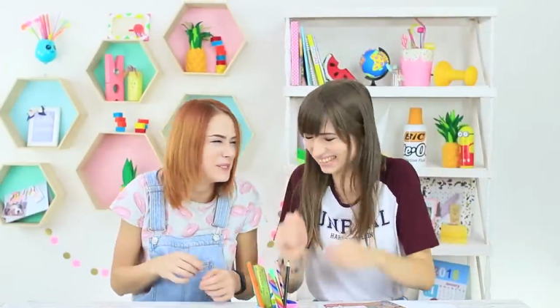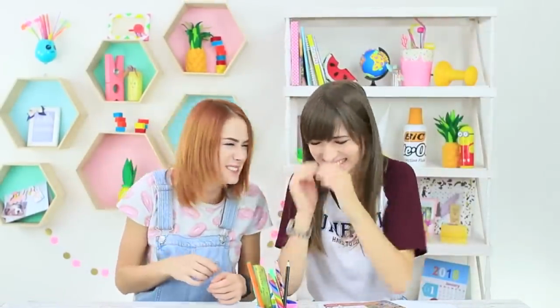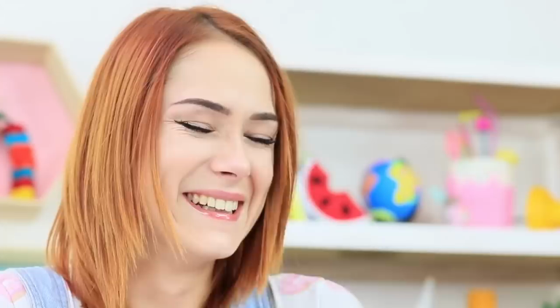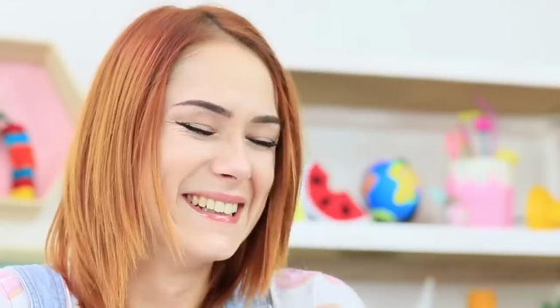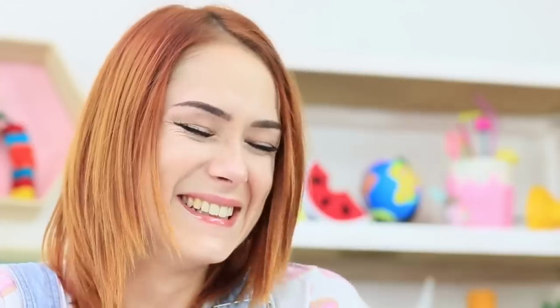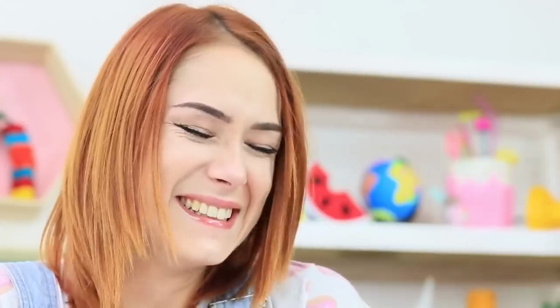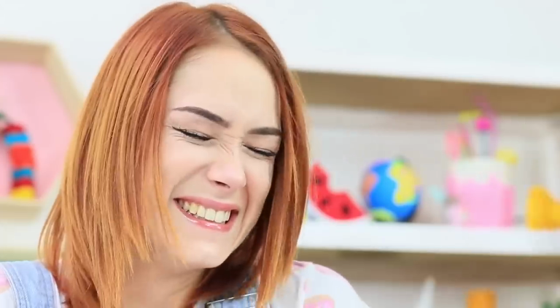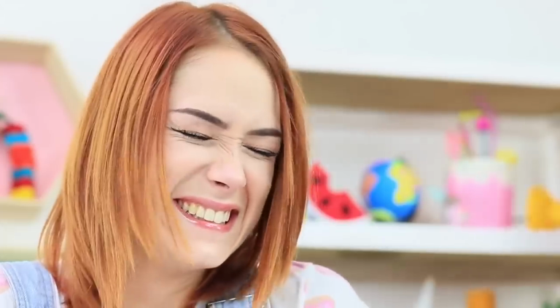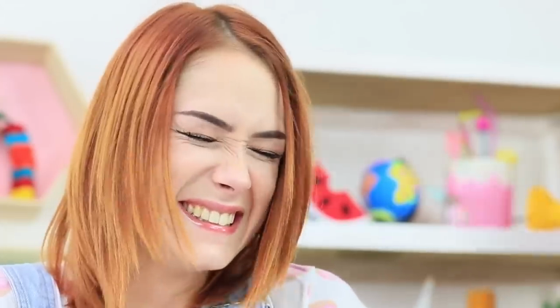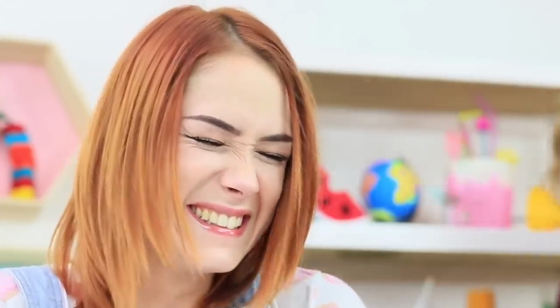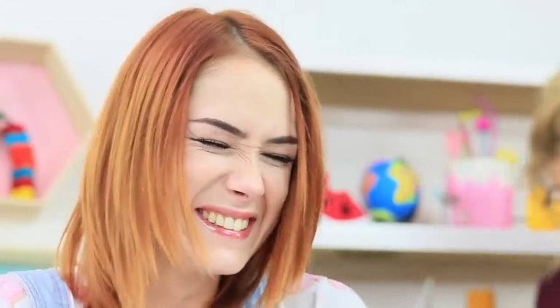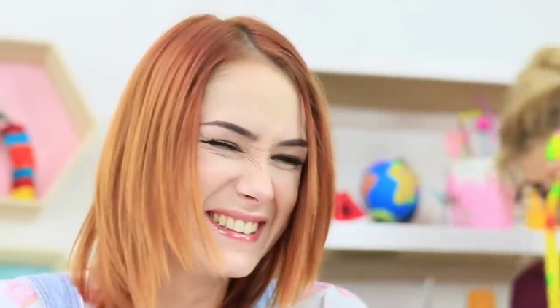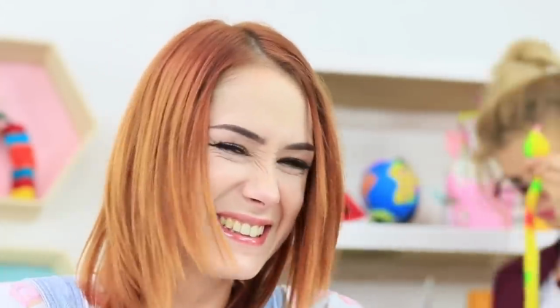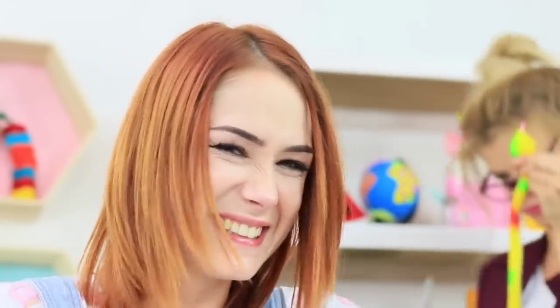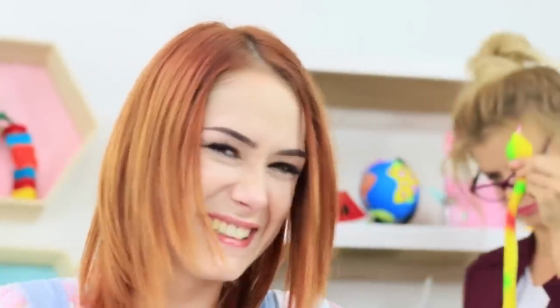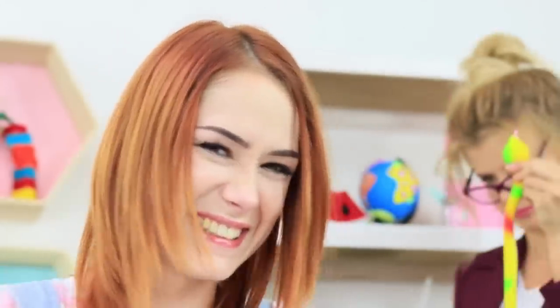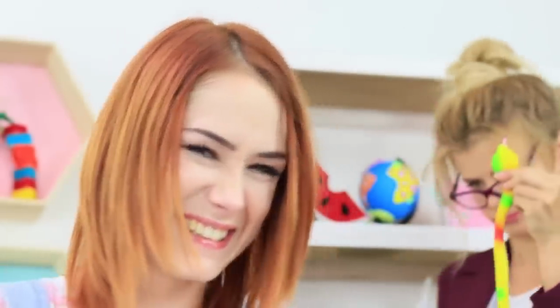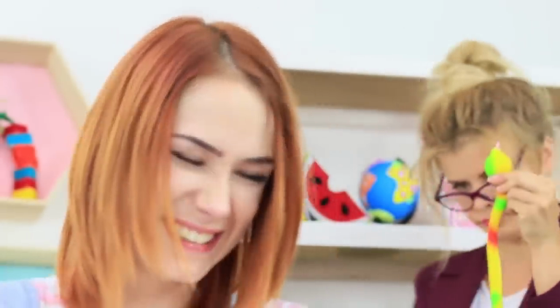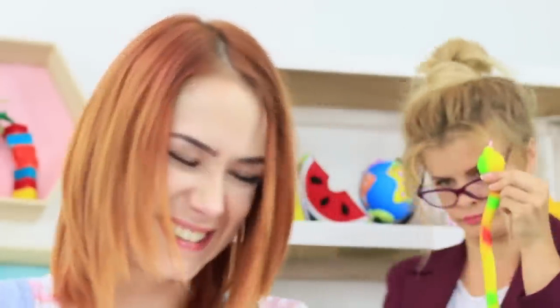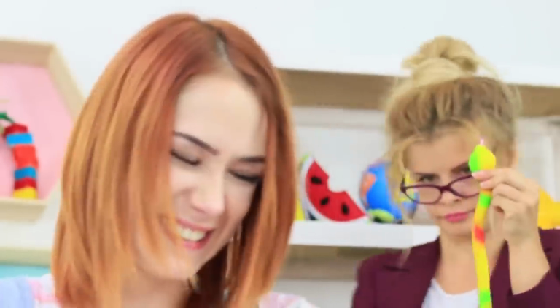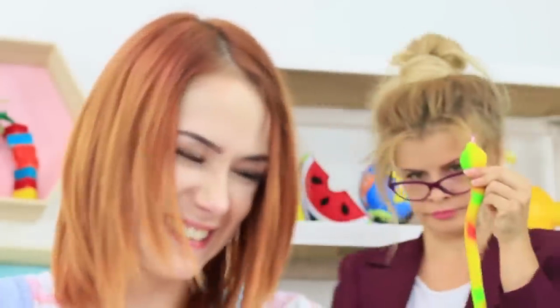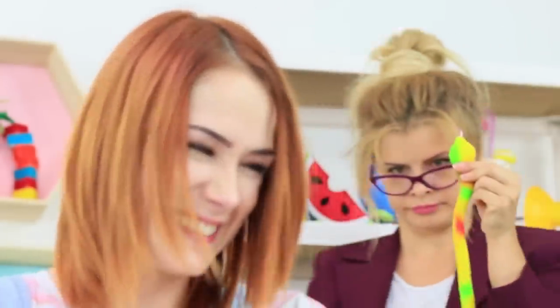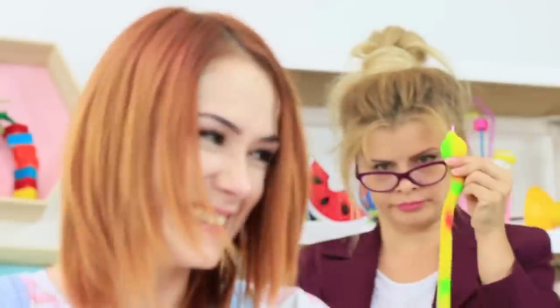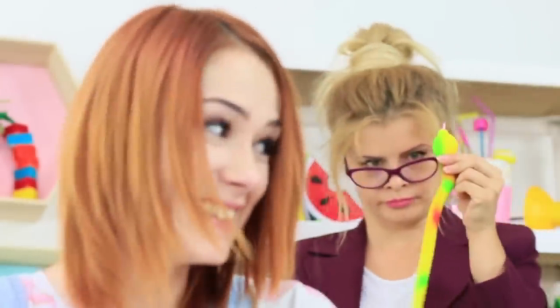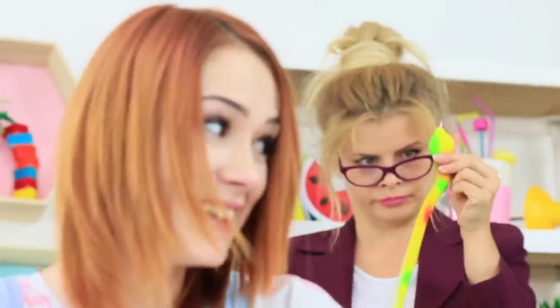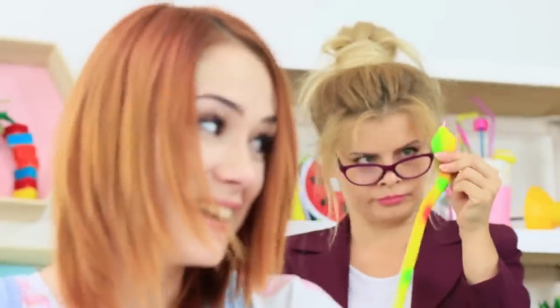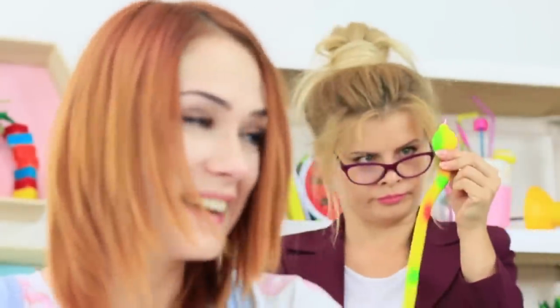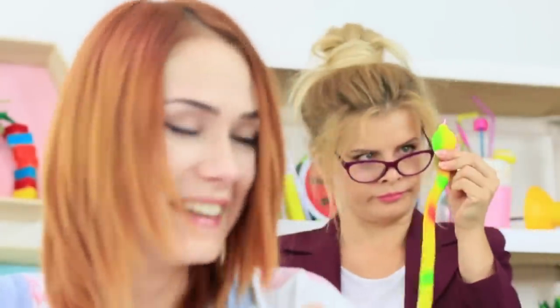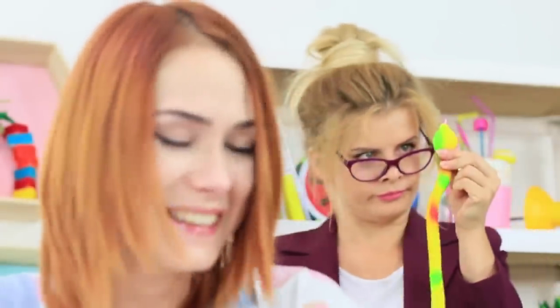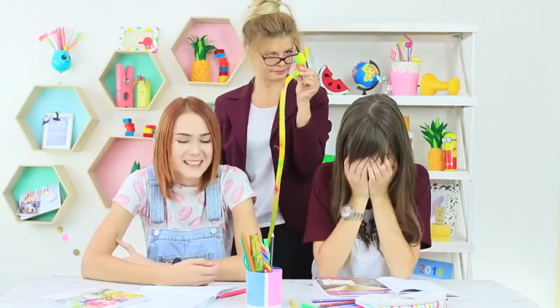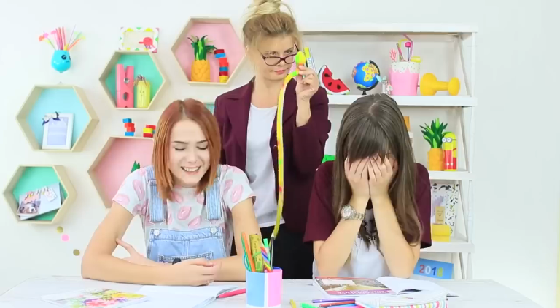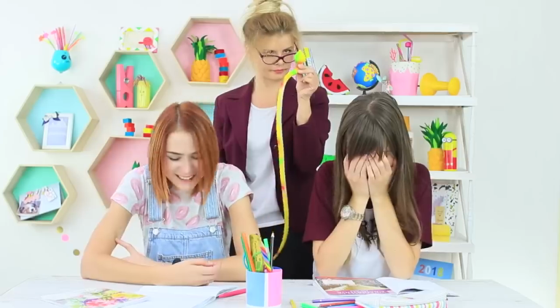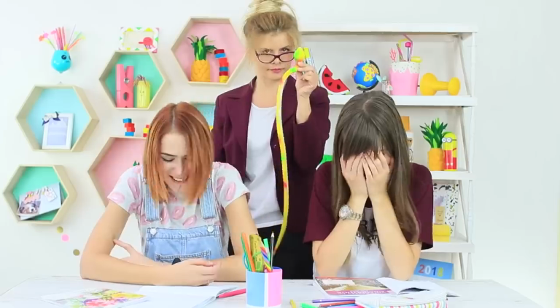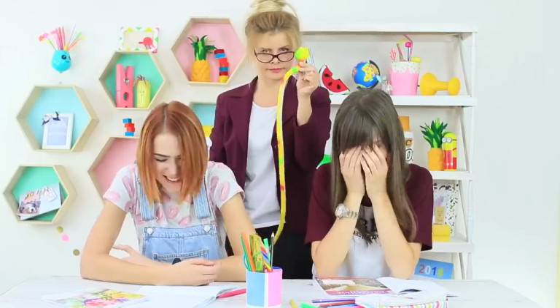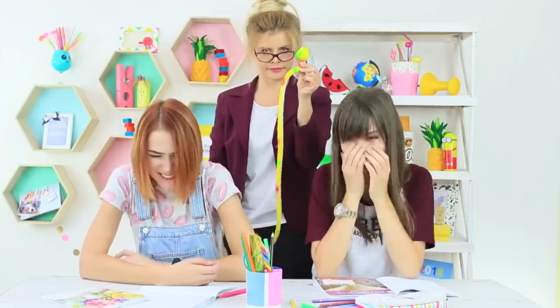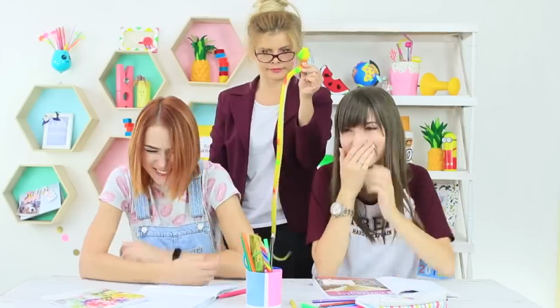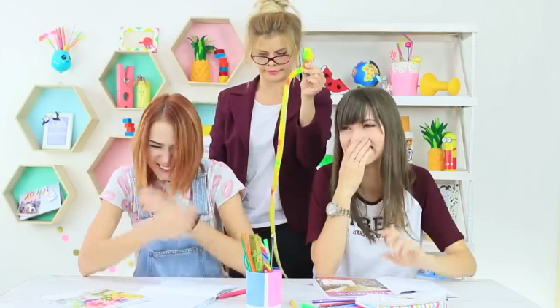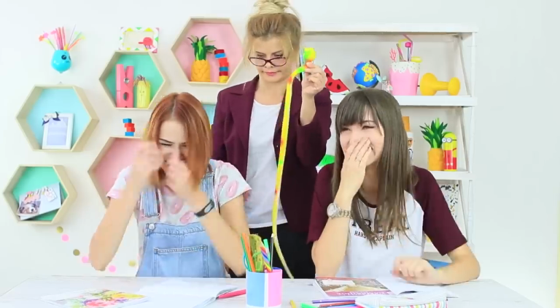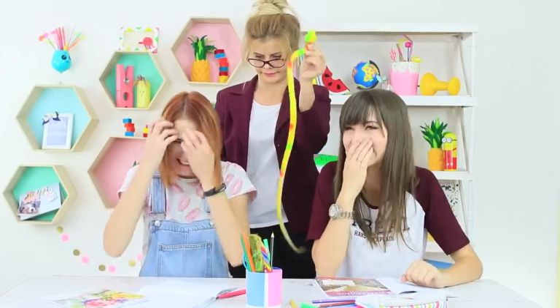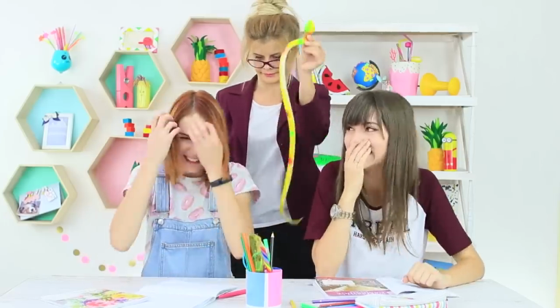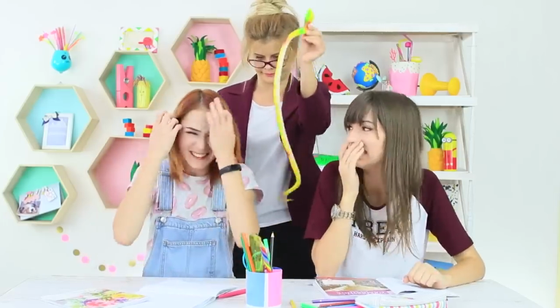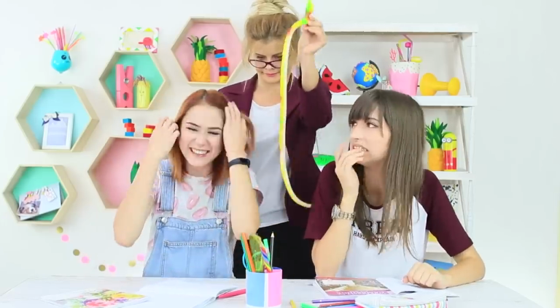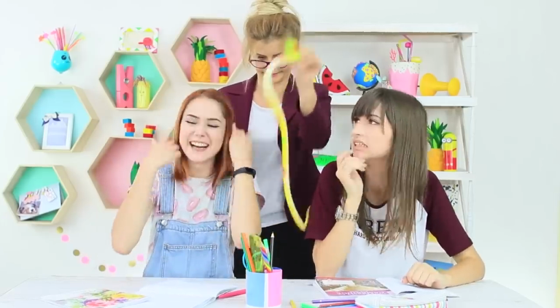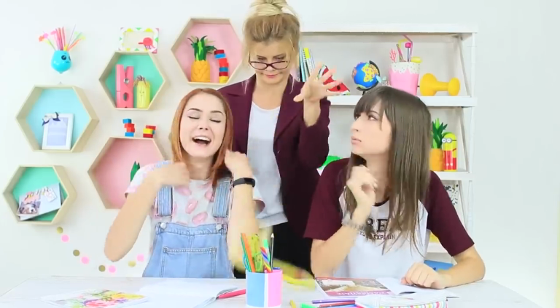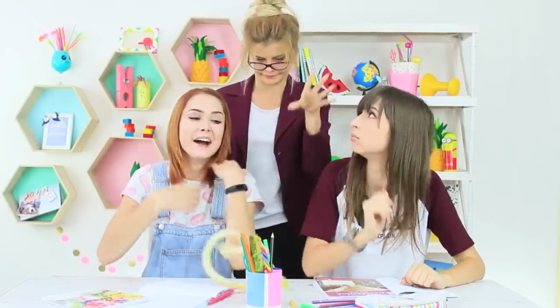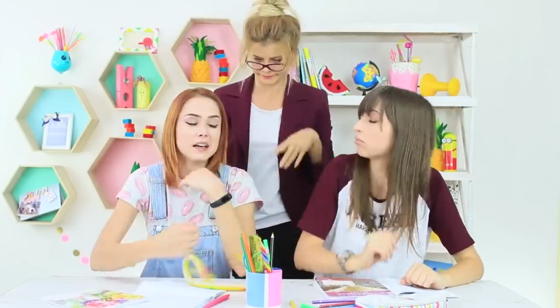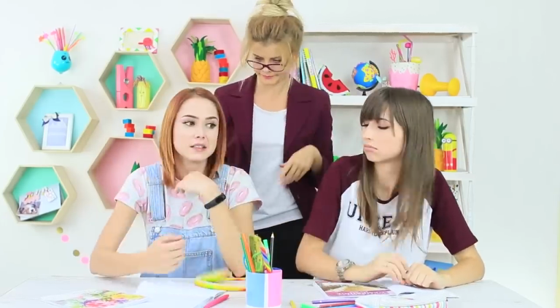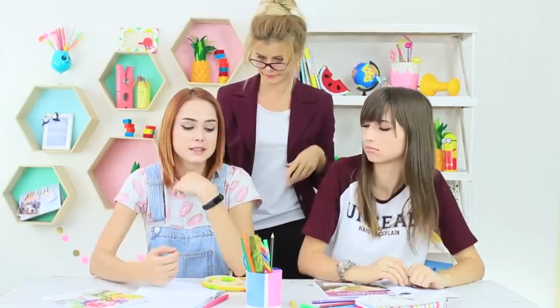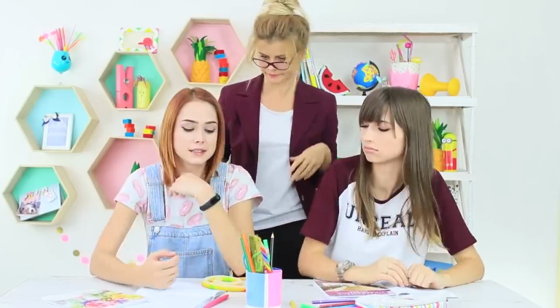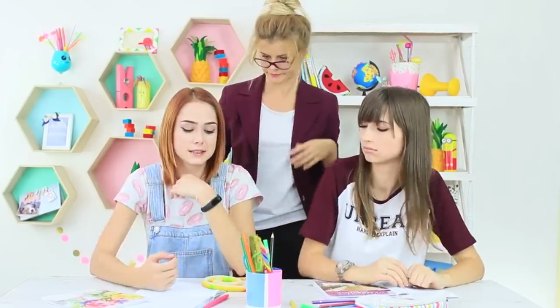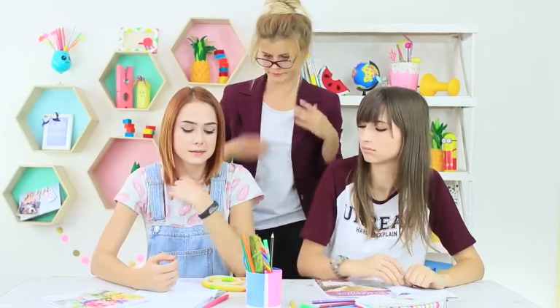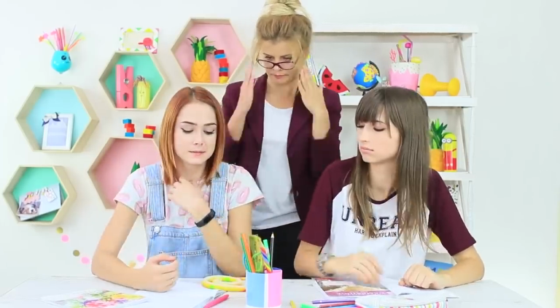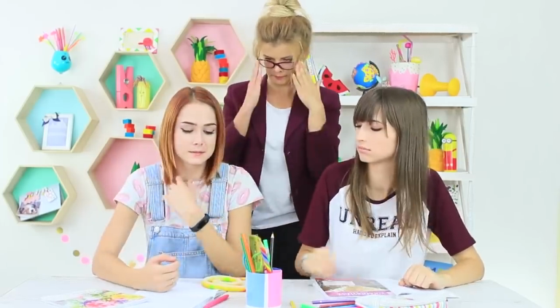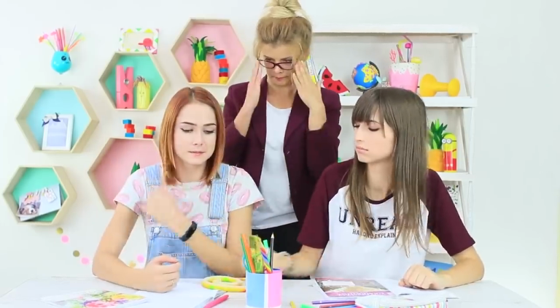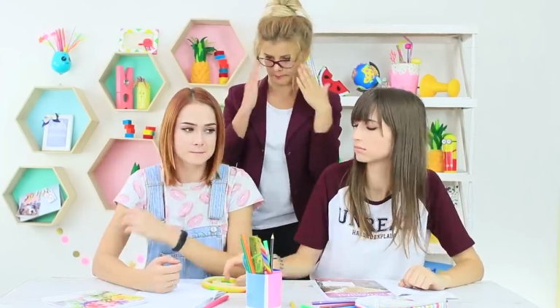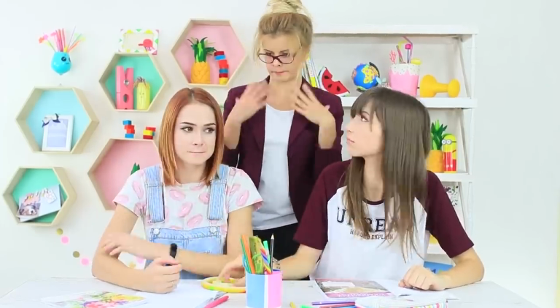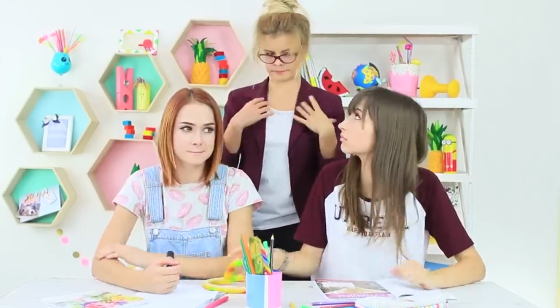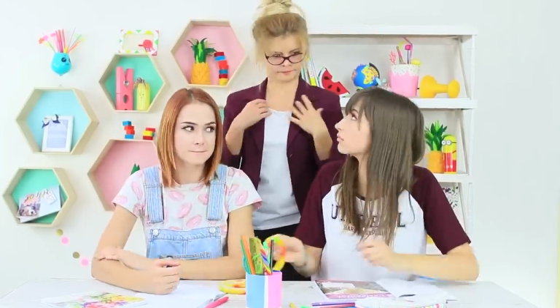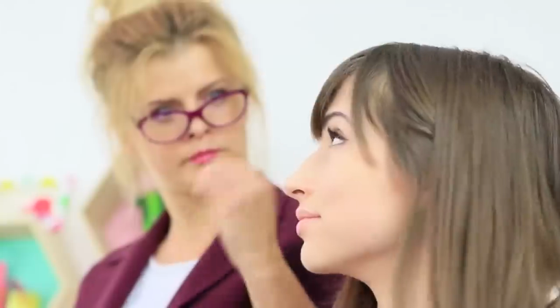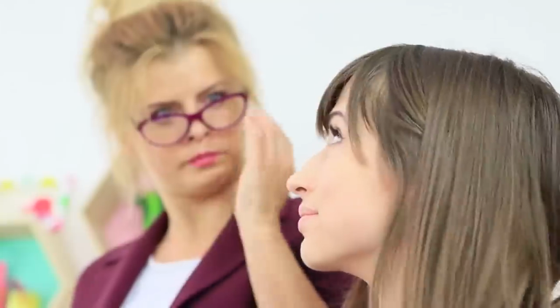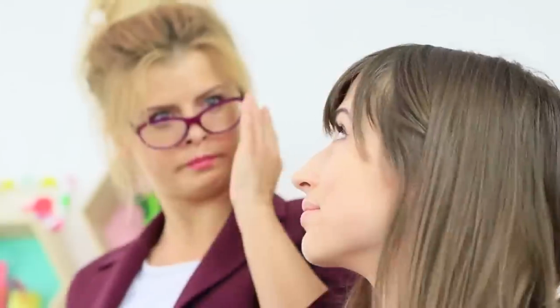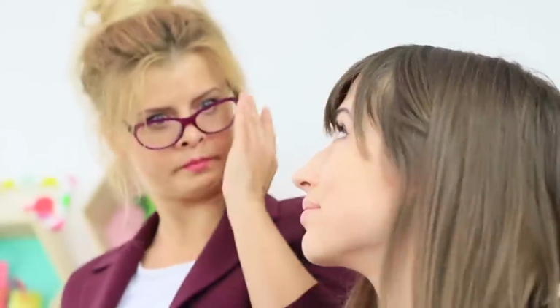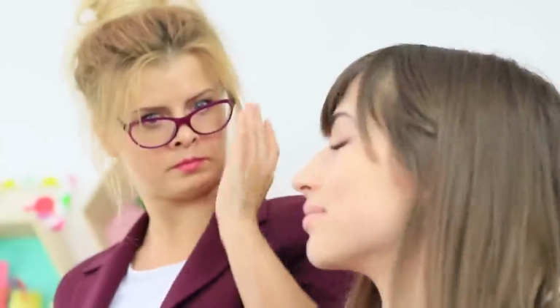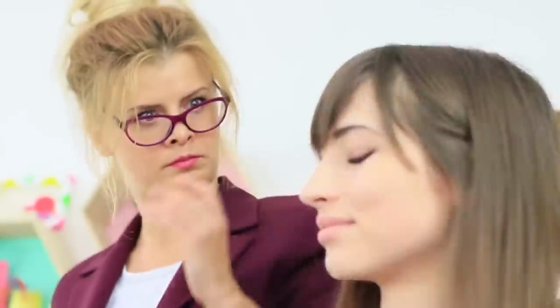But the girls are celebrating! Finally, the intern is facing her fears. She's figured out that it's just a toy.